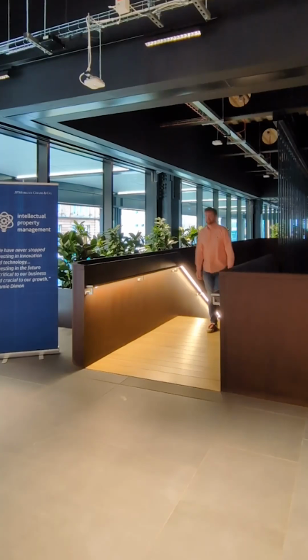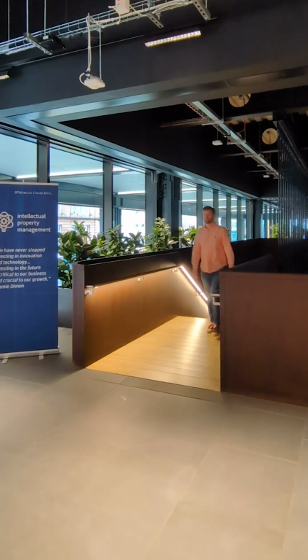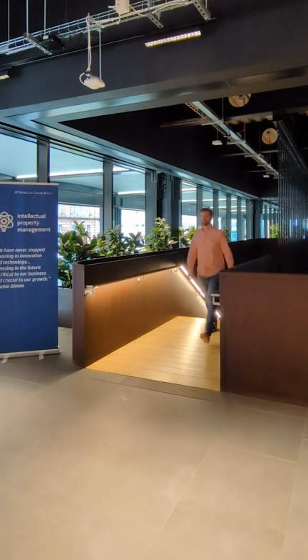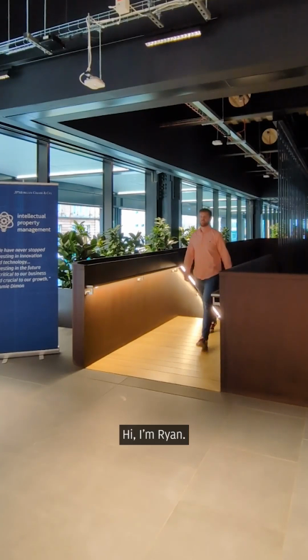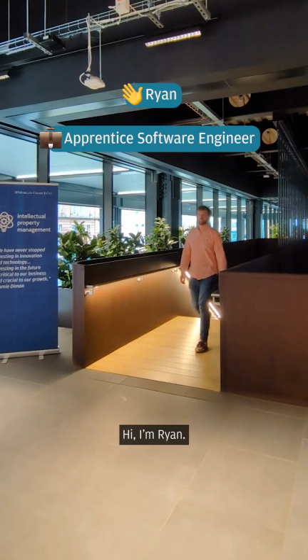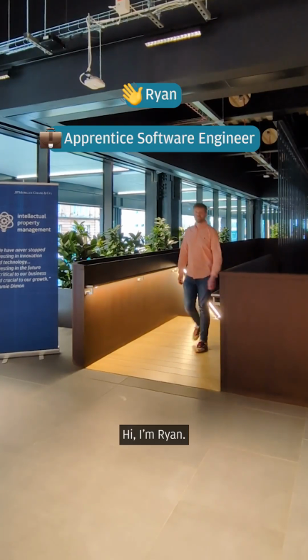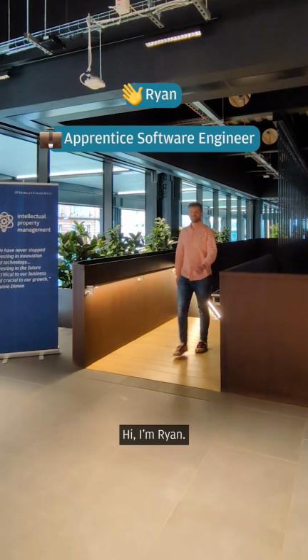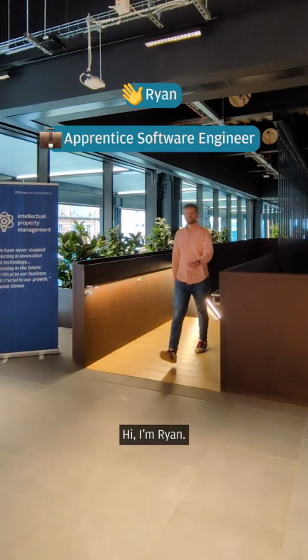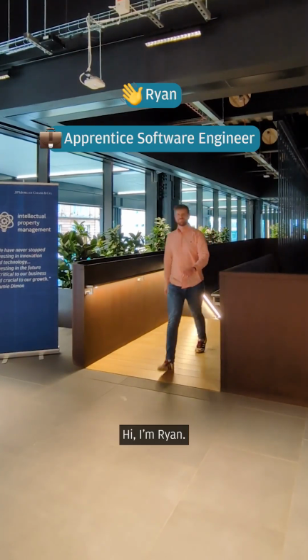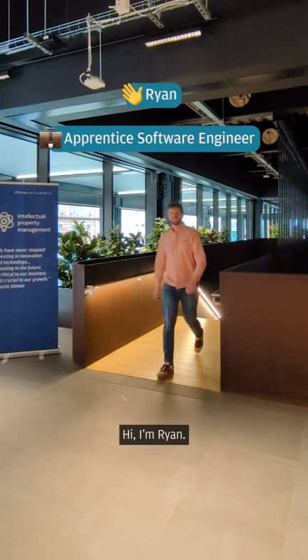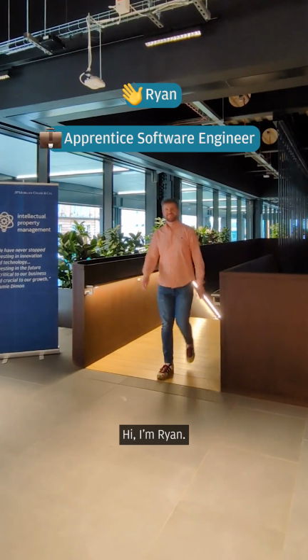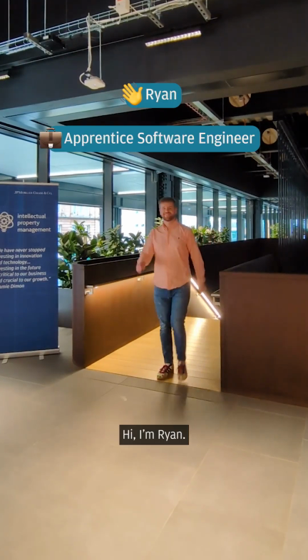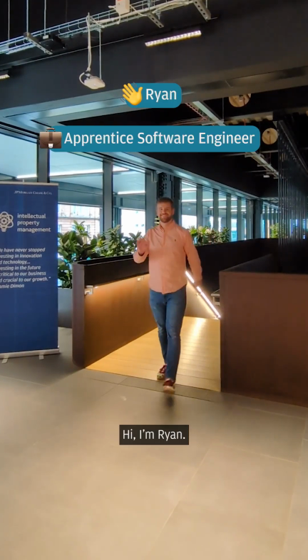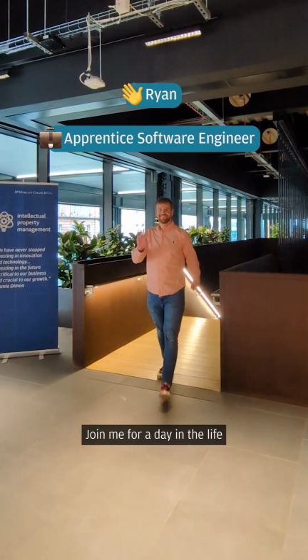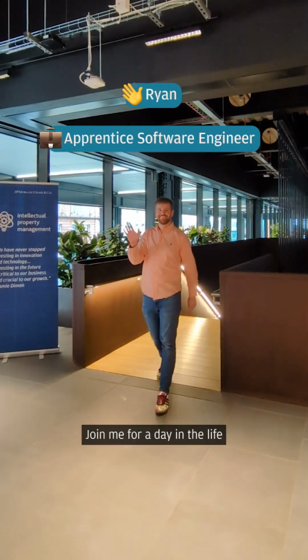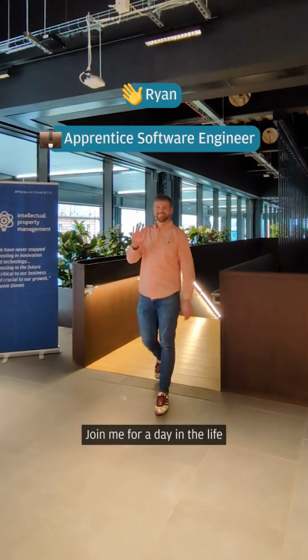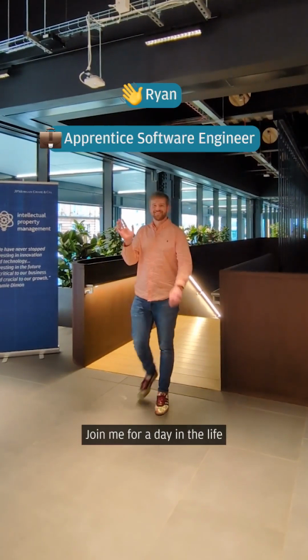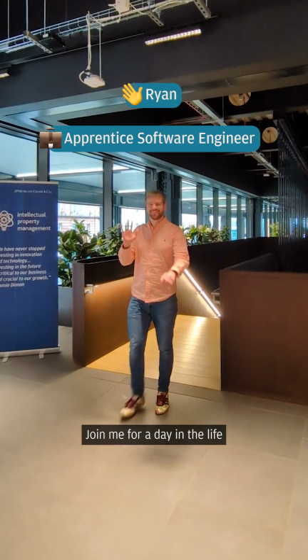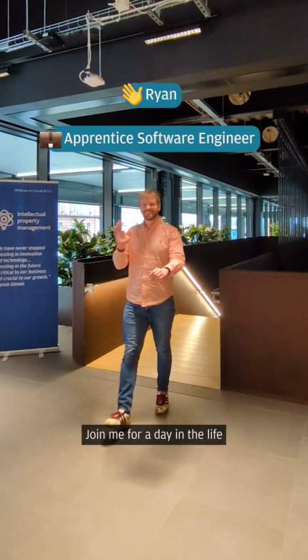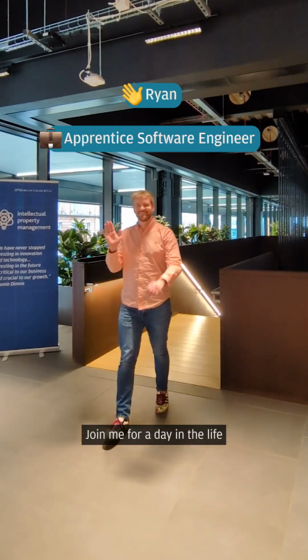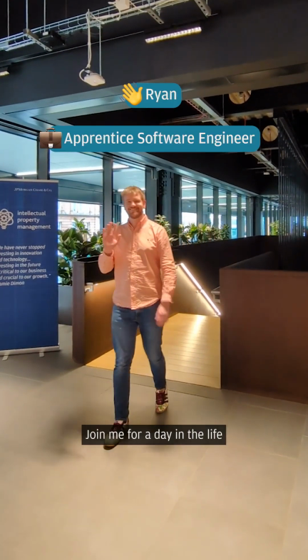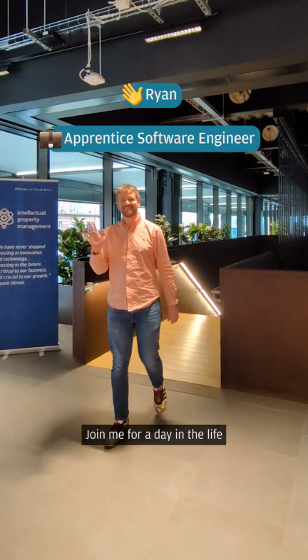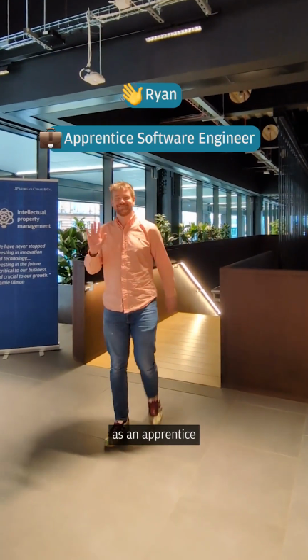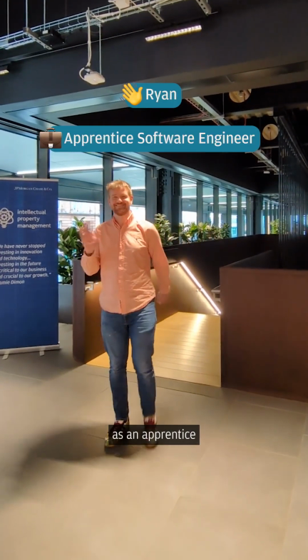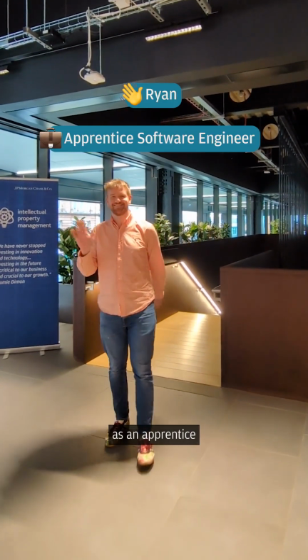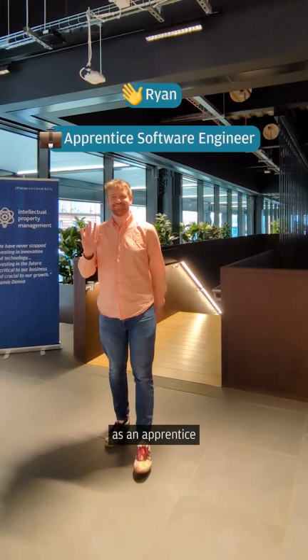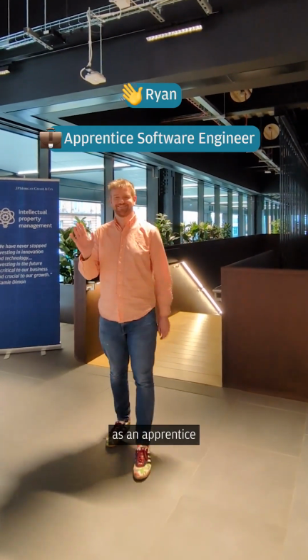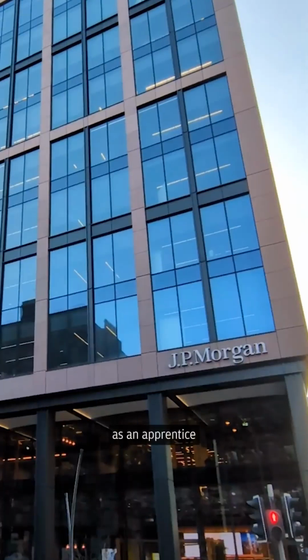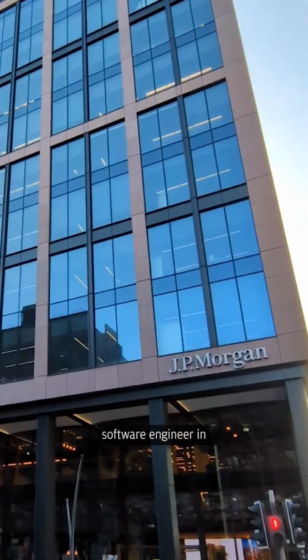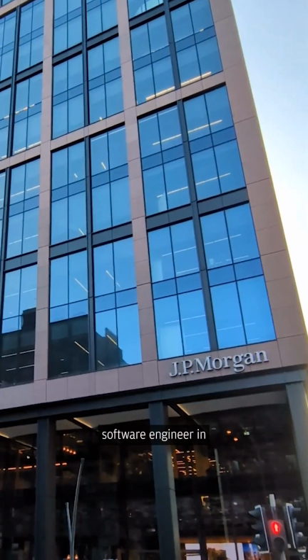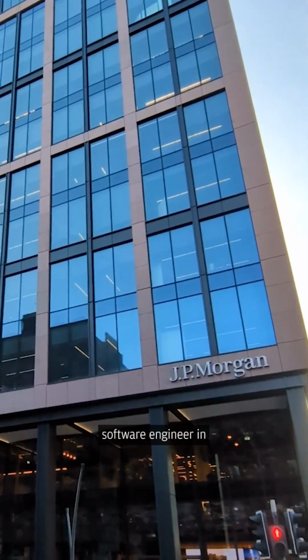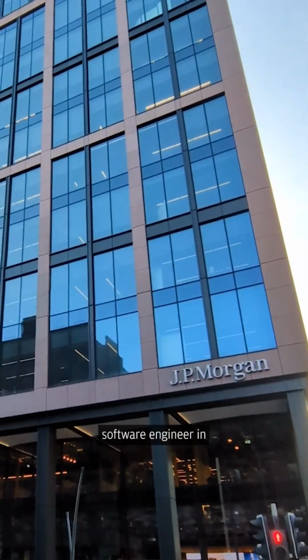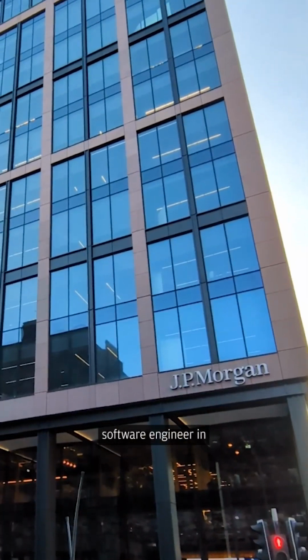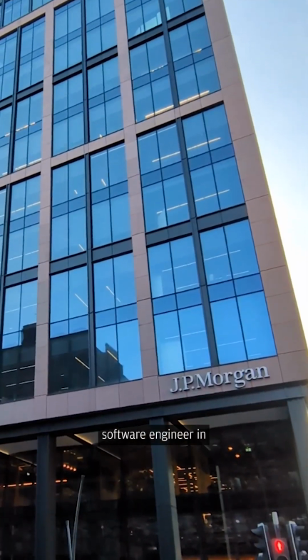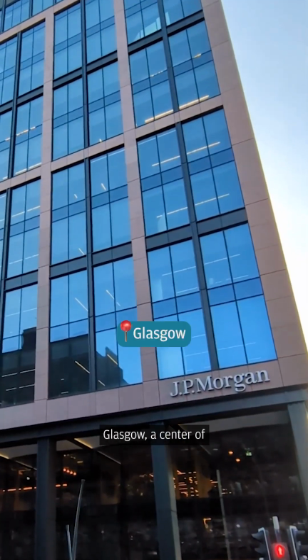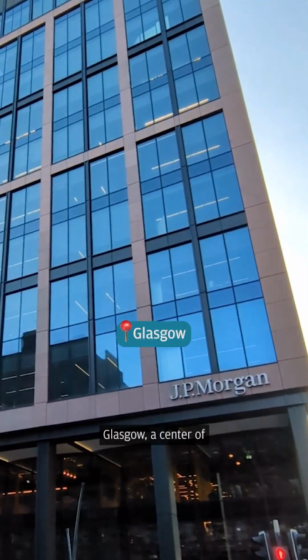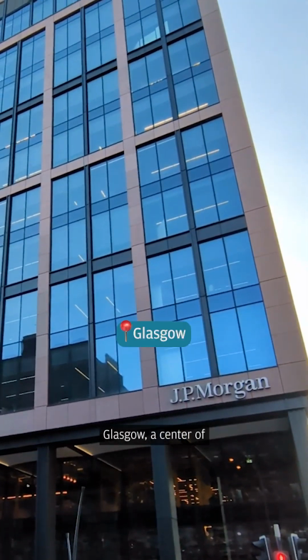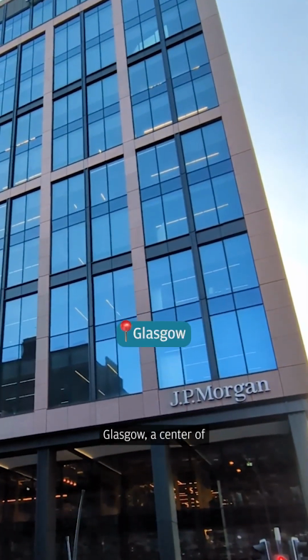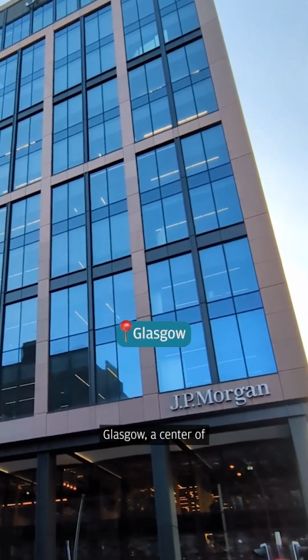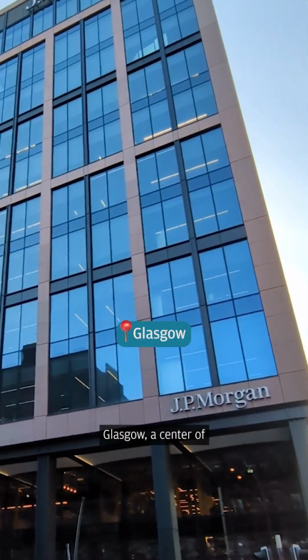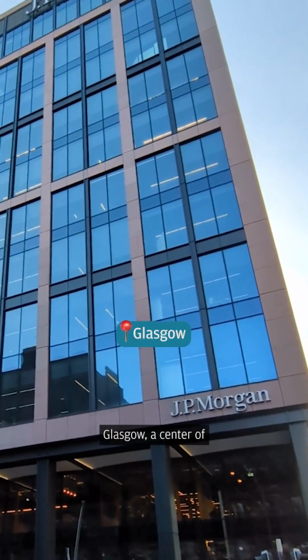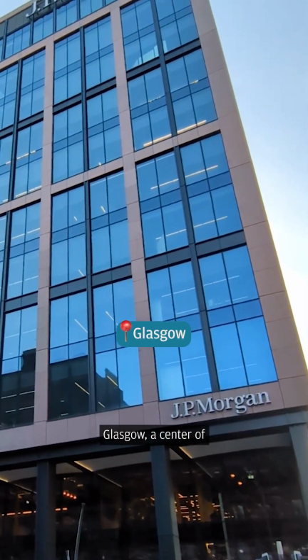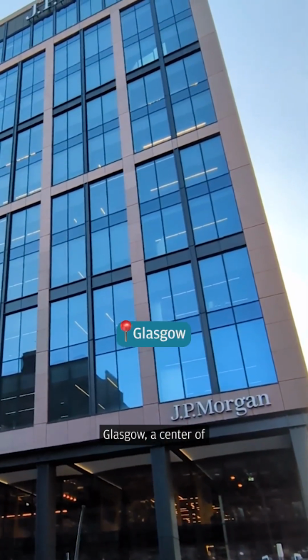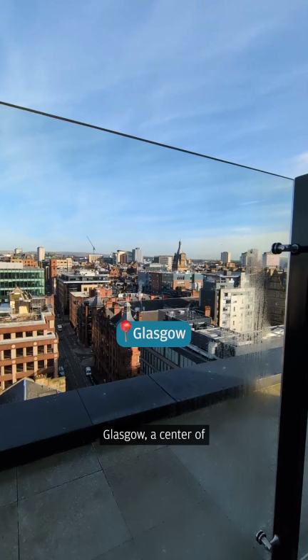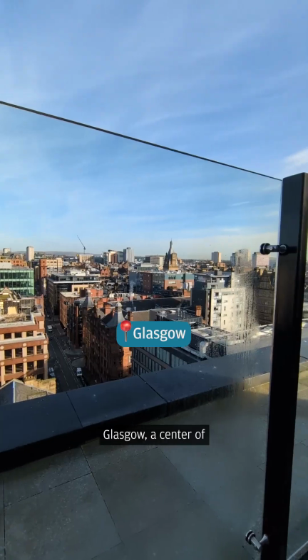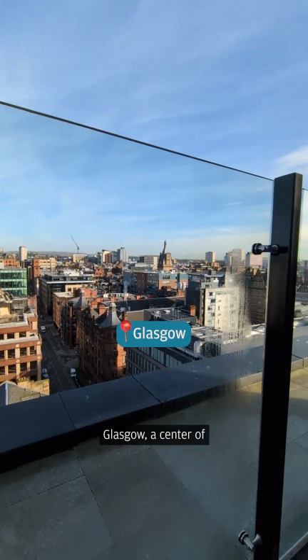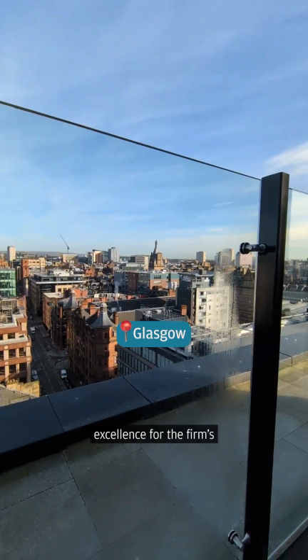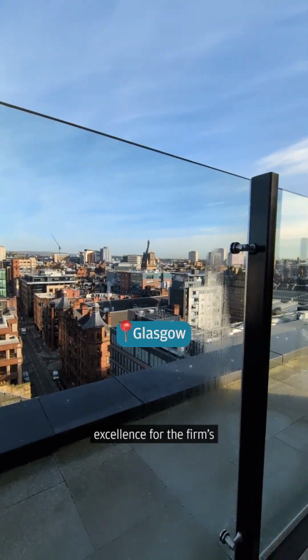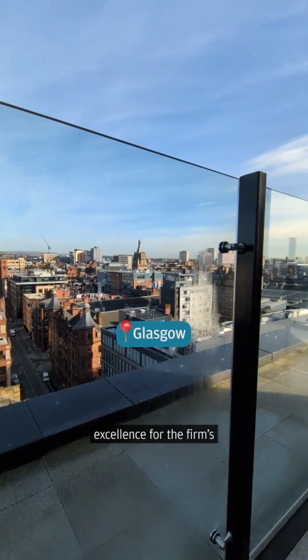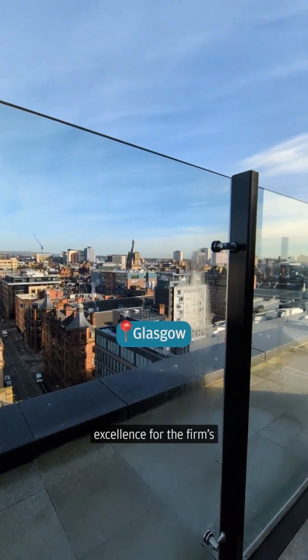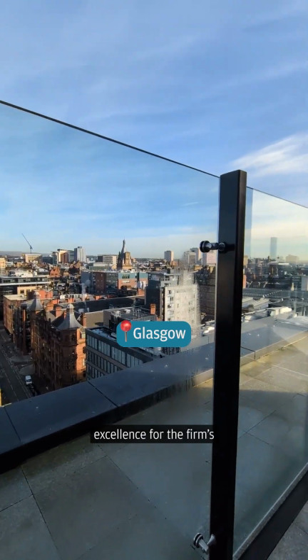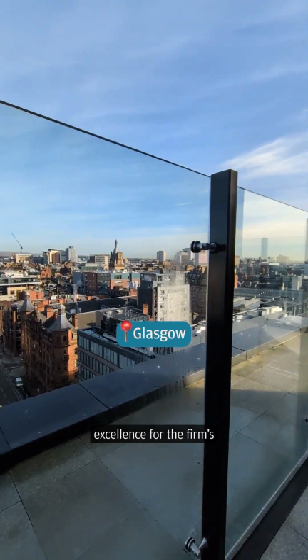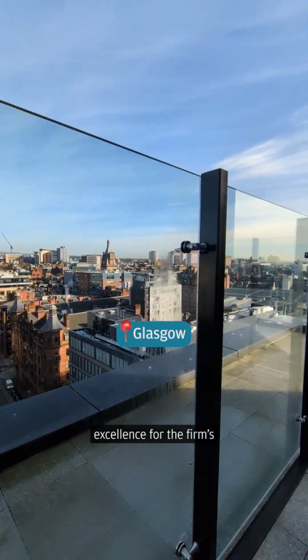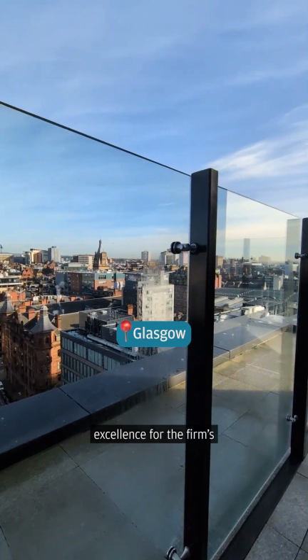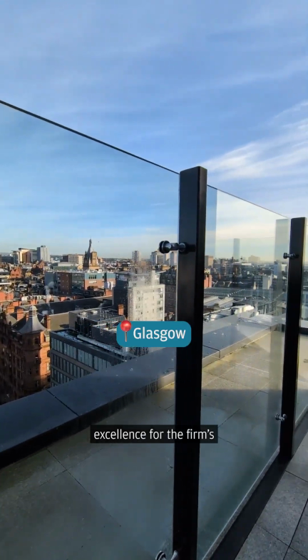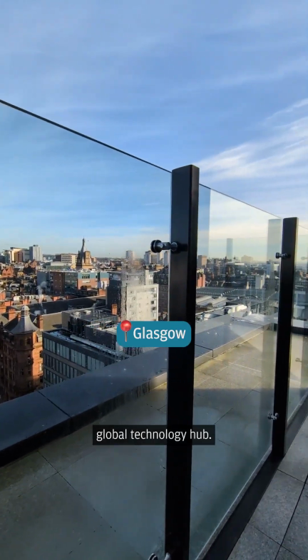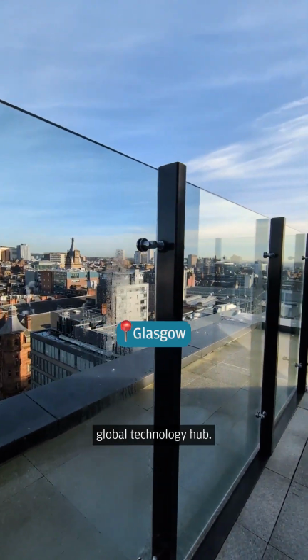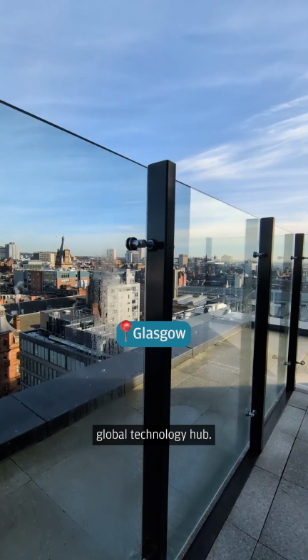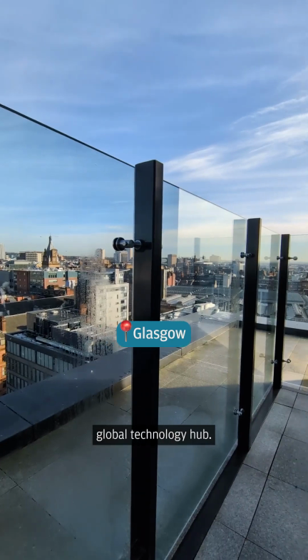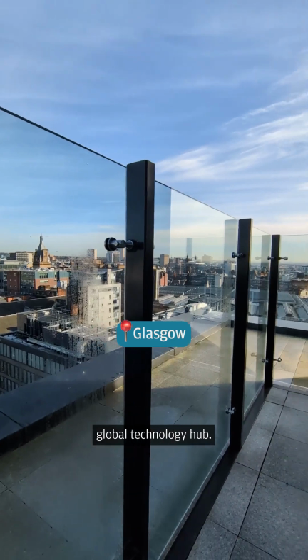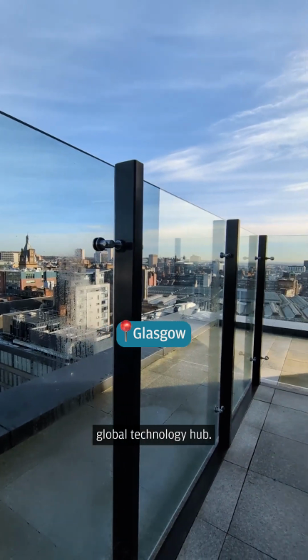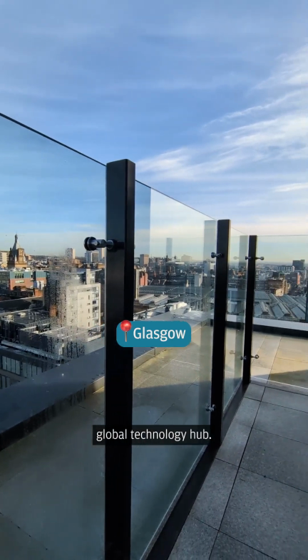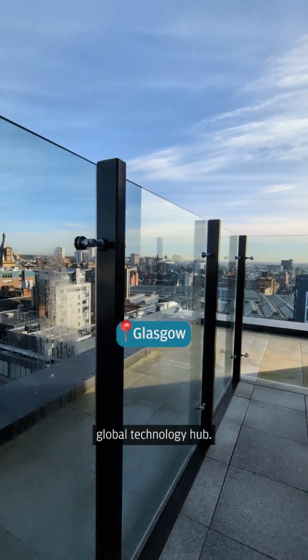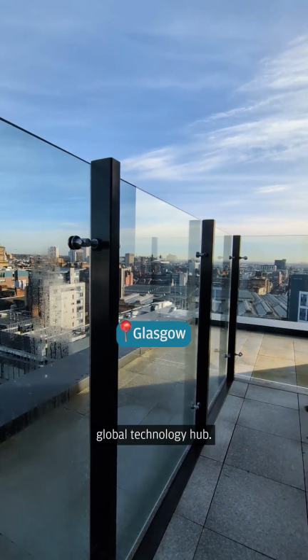Hi, I'm Ryan. Joining me for a day in the life as an apprentice software engineer in Glasgow, a centre of excellence for the firm's global technology hub.